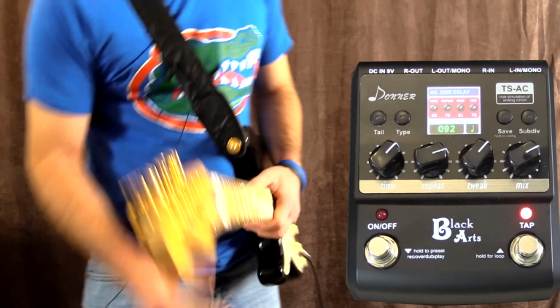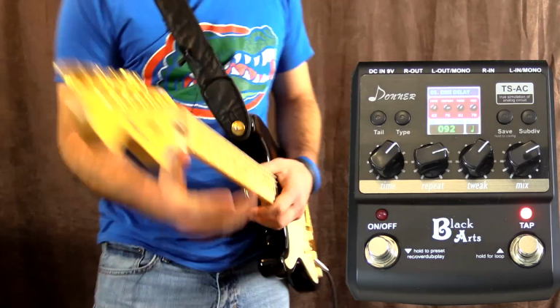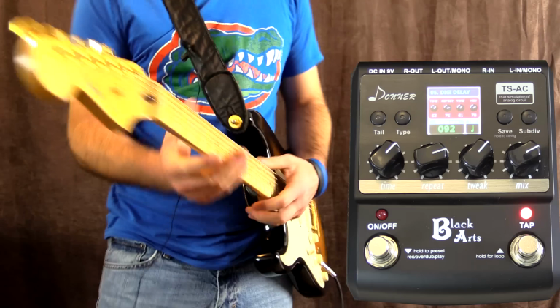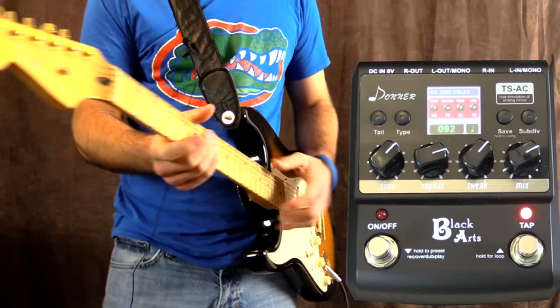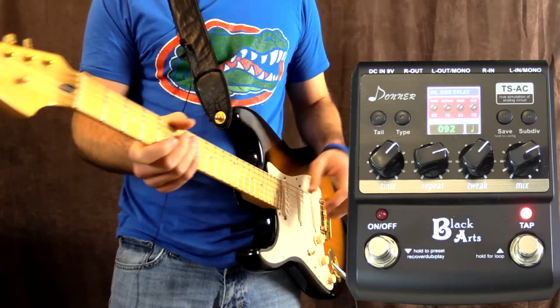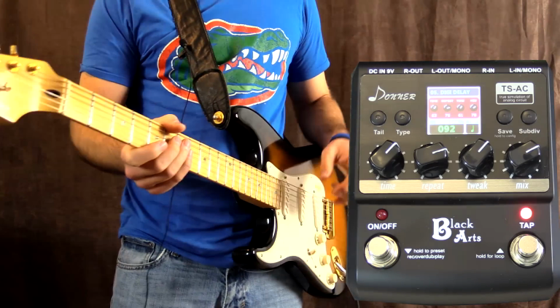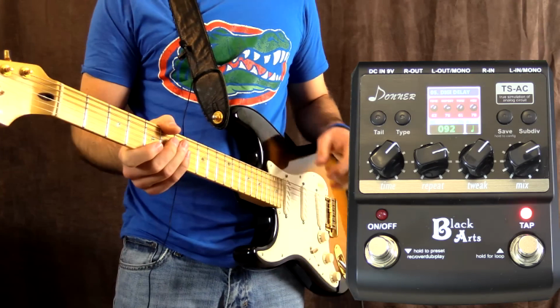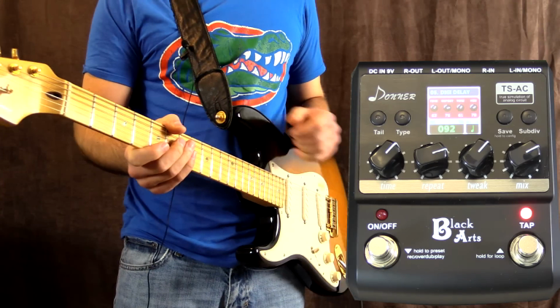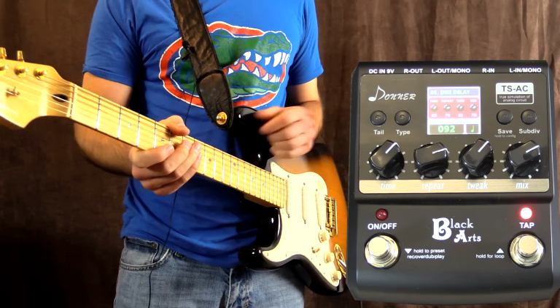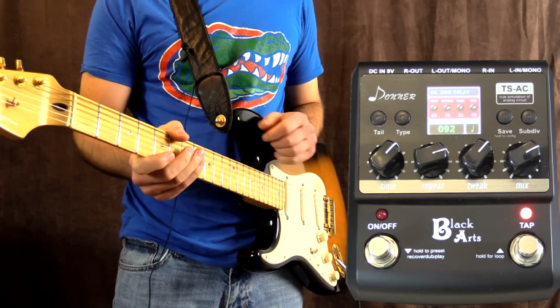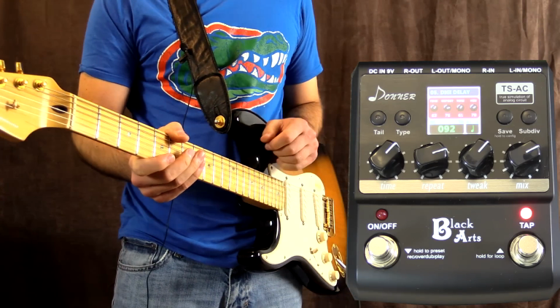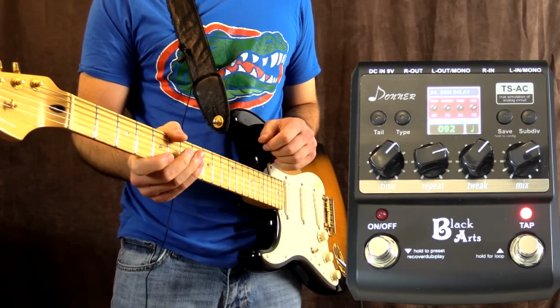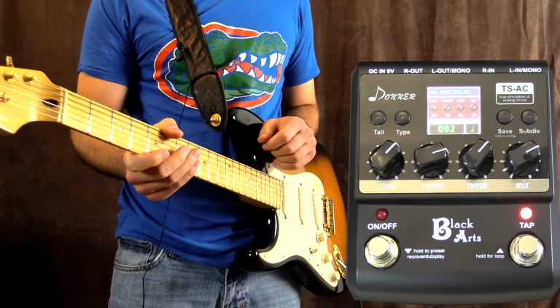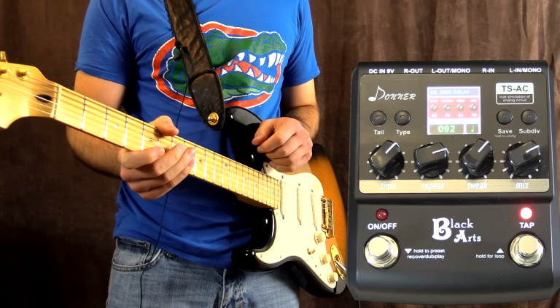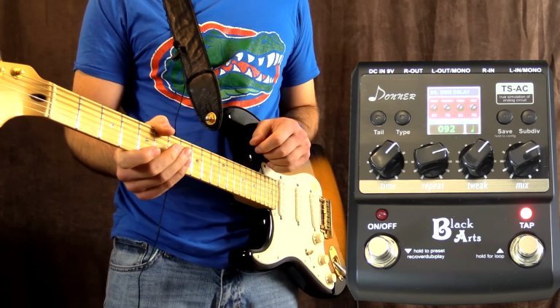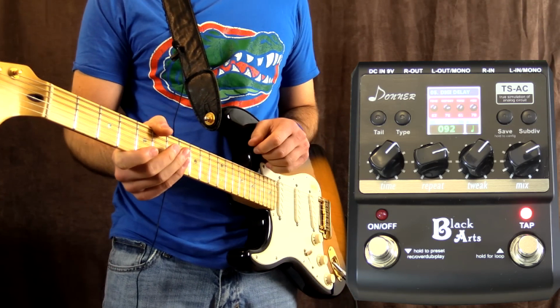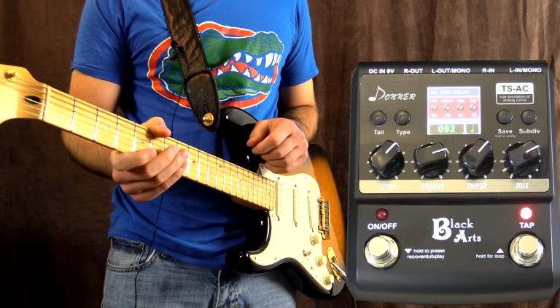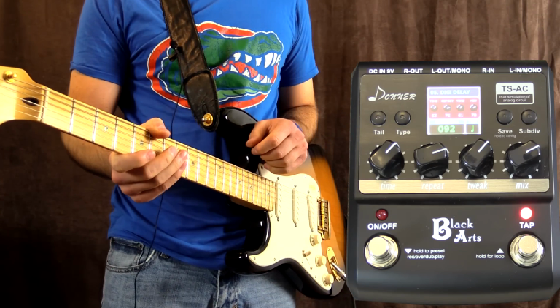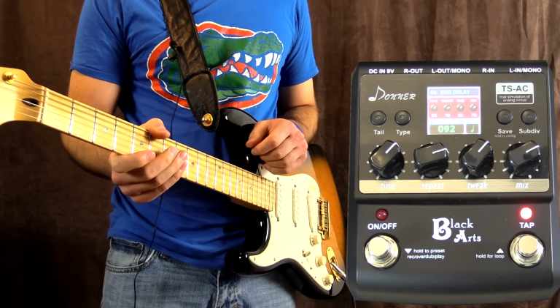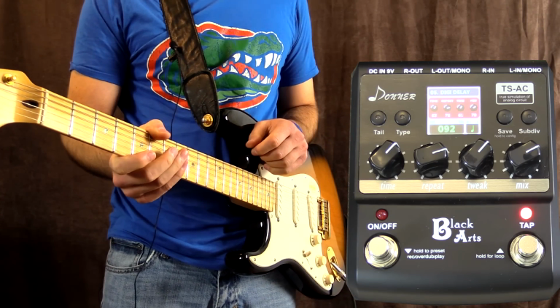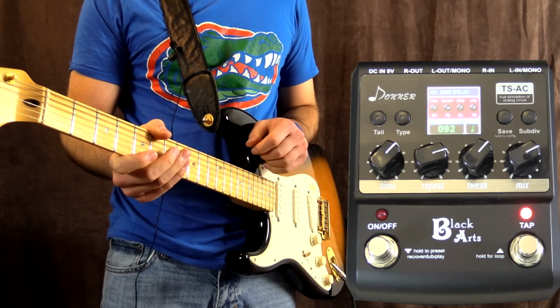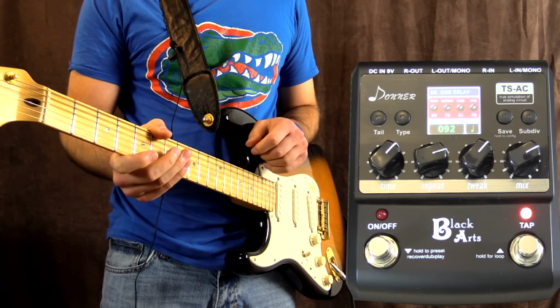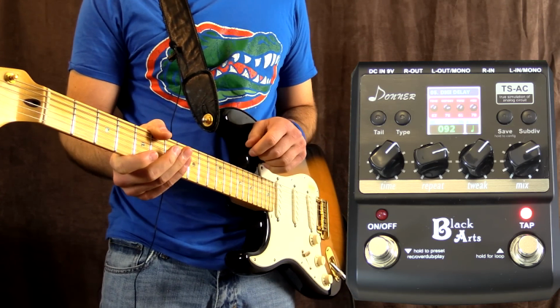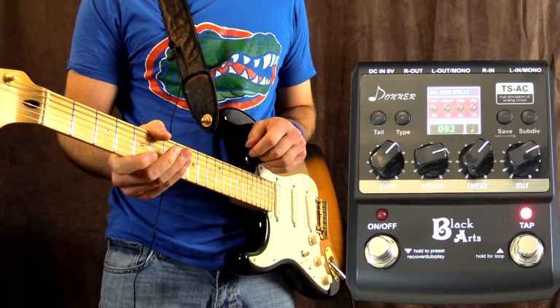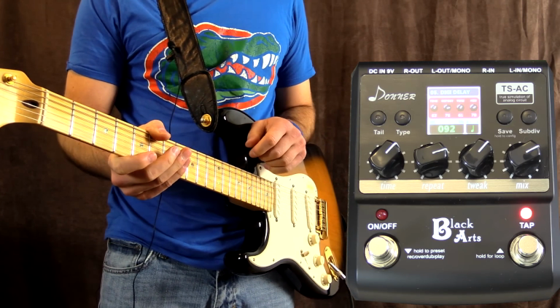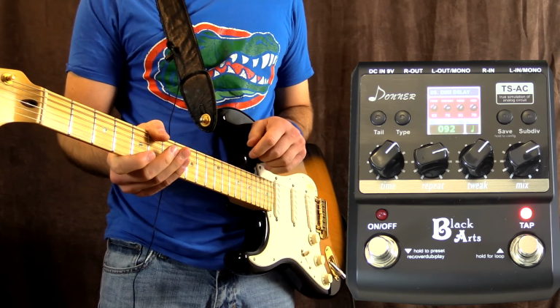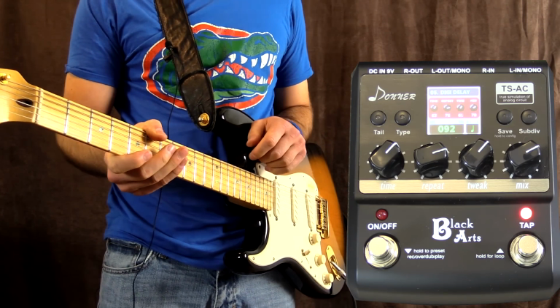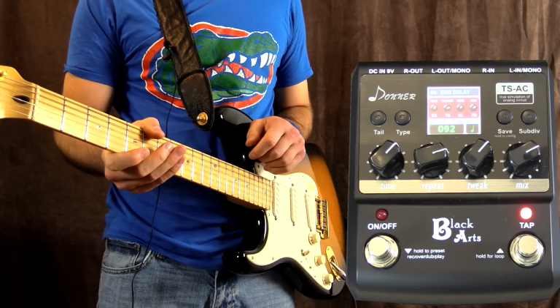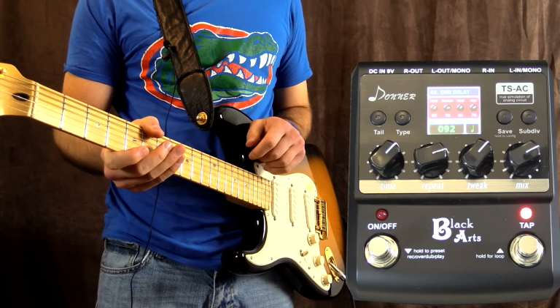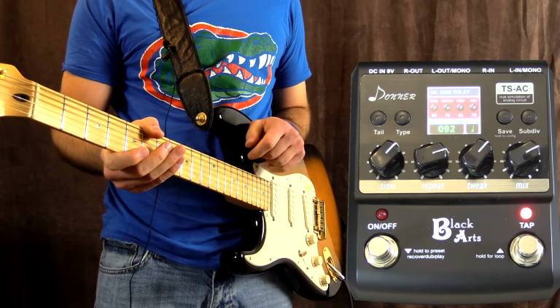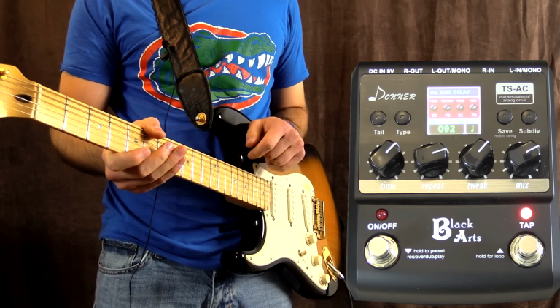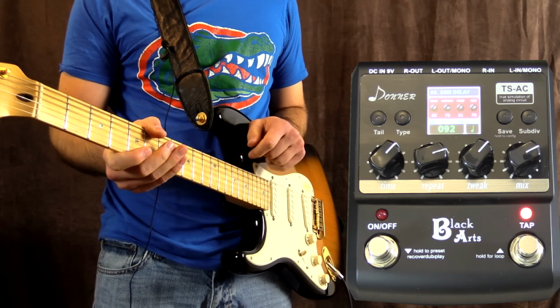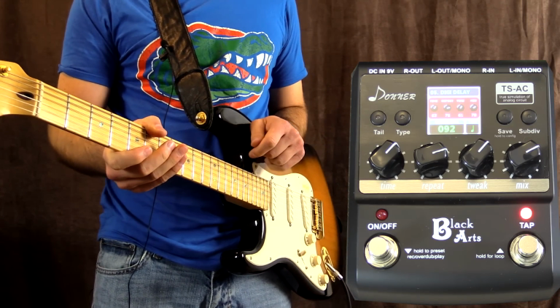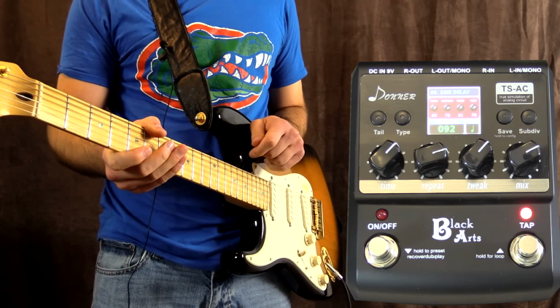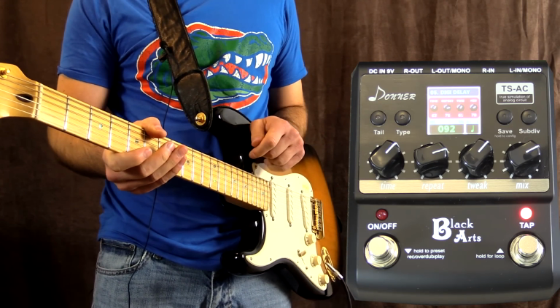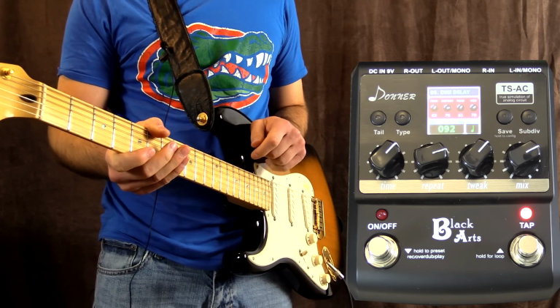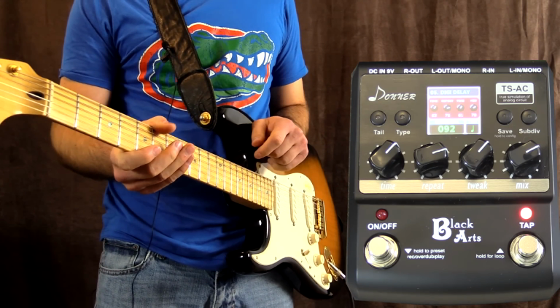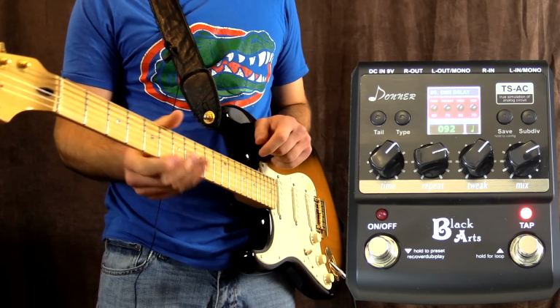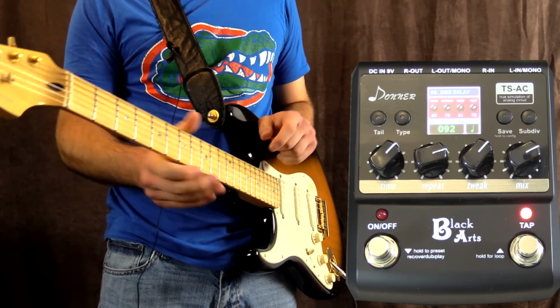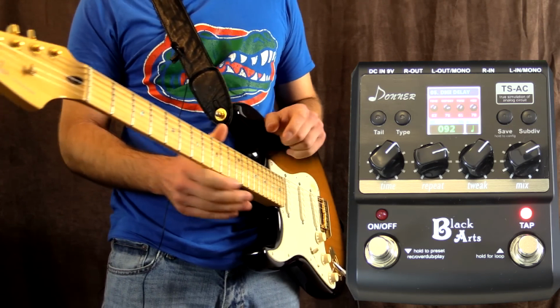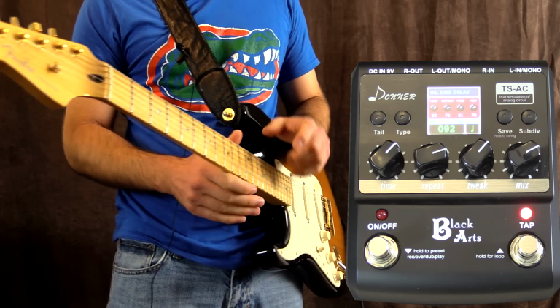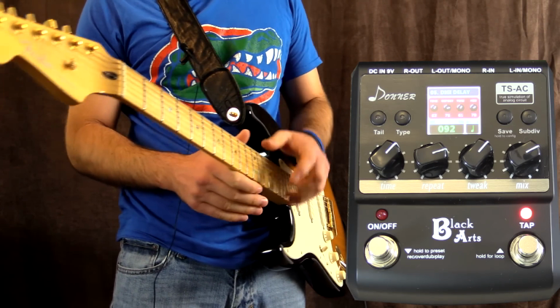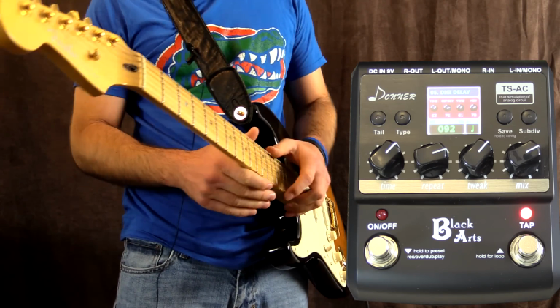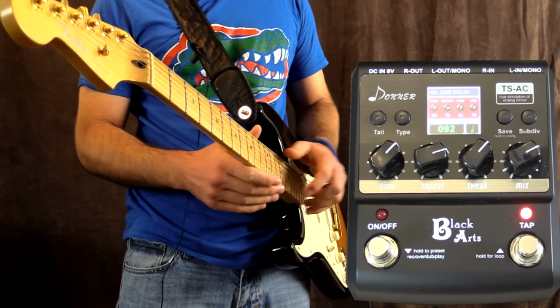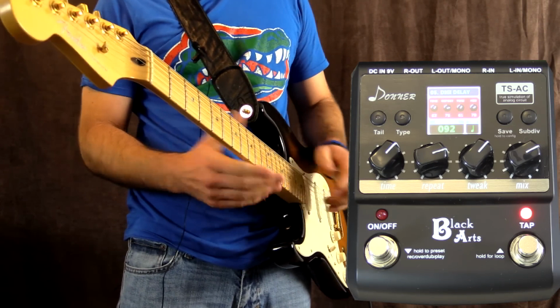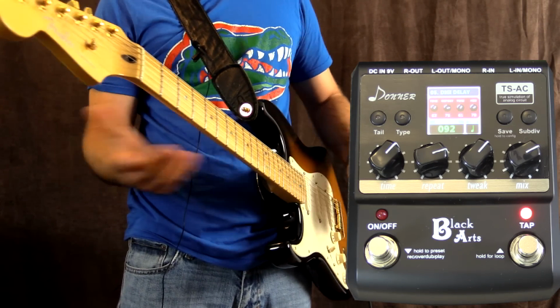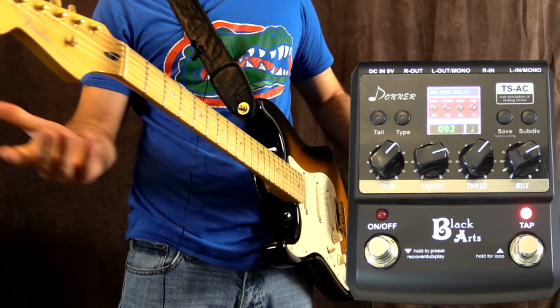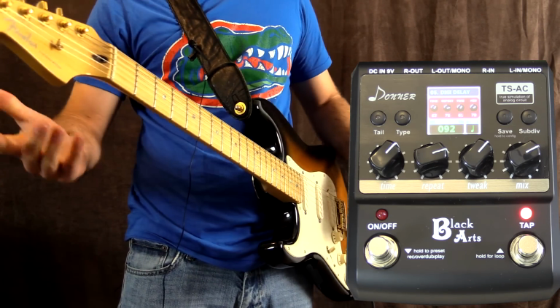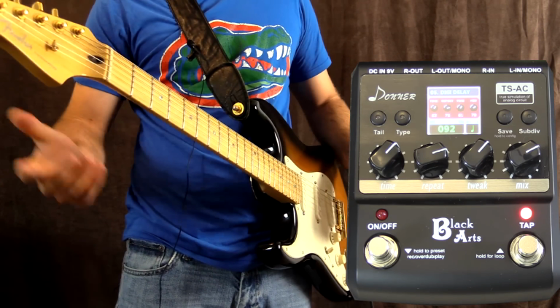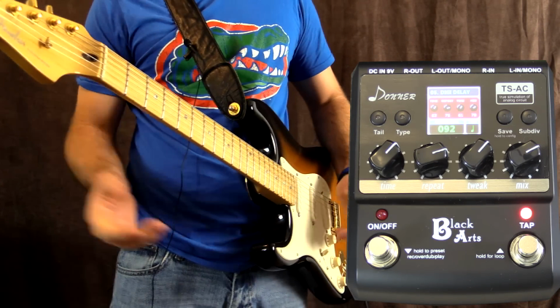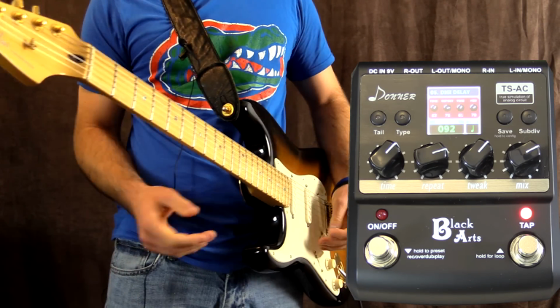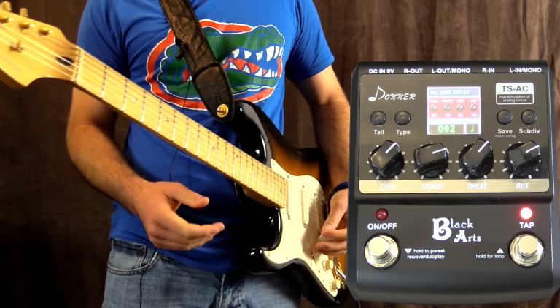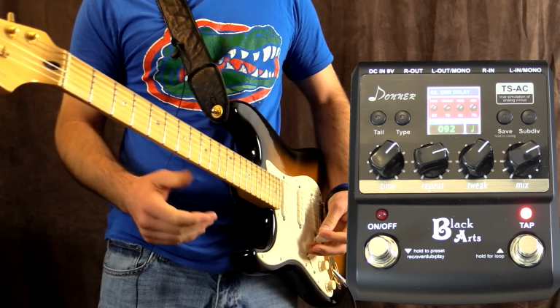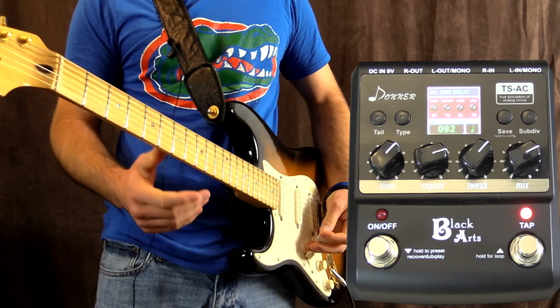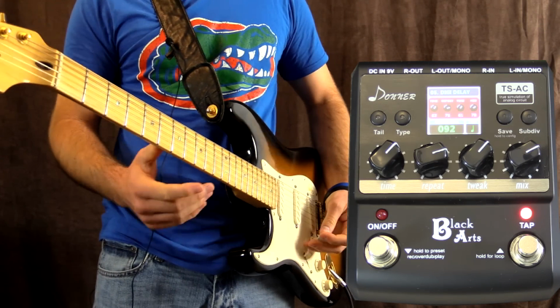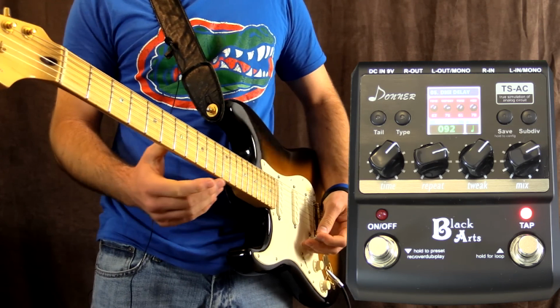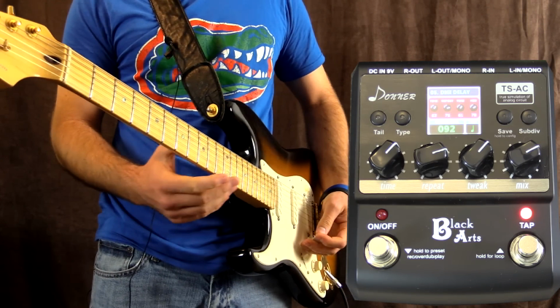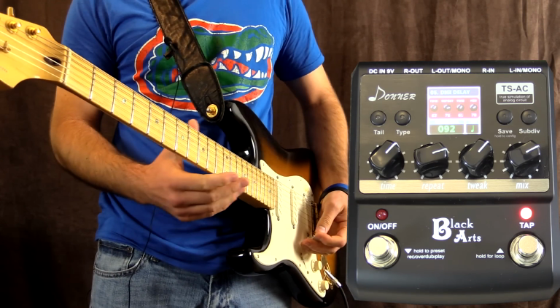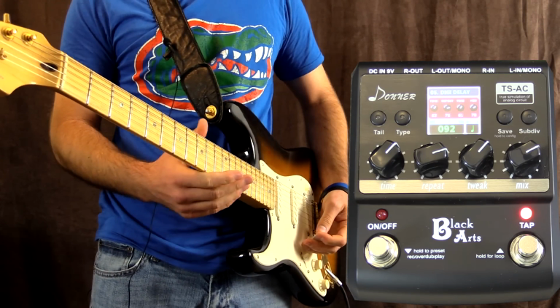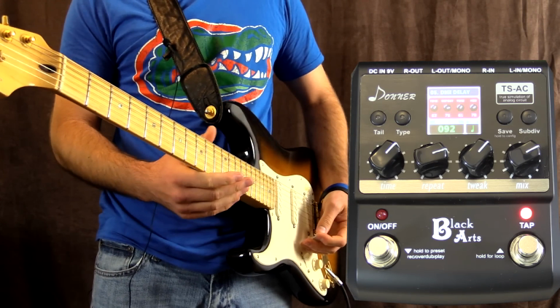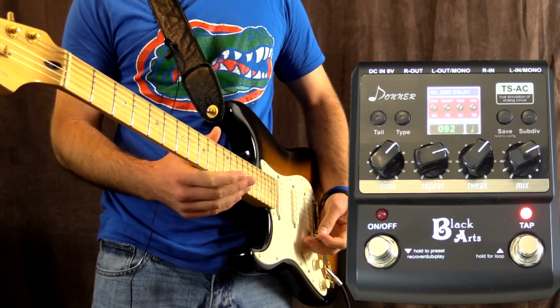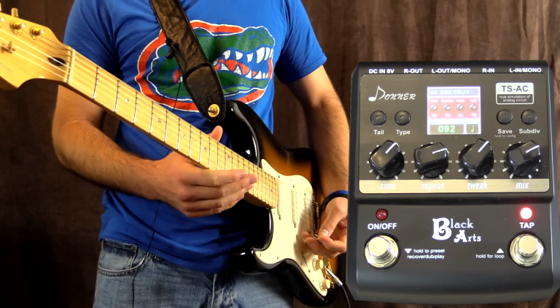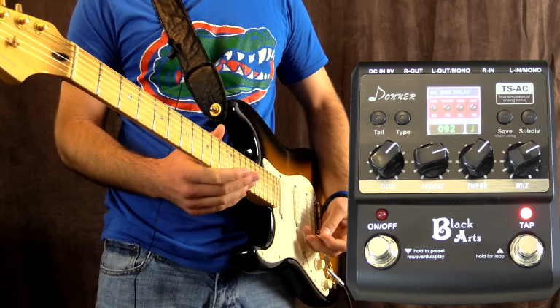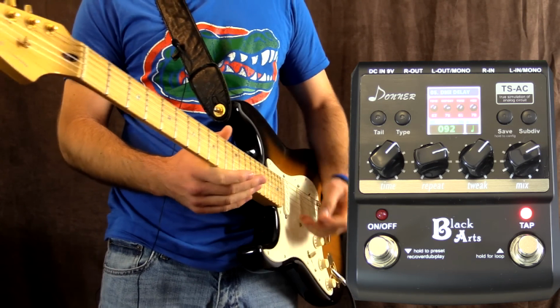That's the funny thing about delay - when you hit one wrong note, you get it back a million times. But that's kind of how it sounds, it's really sweet.